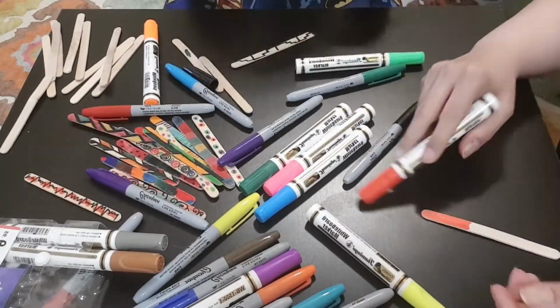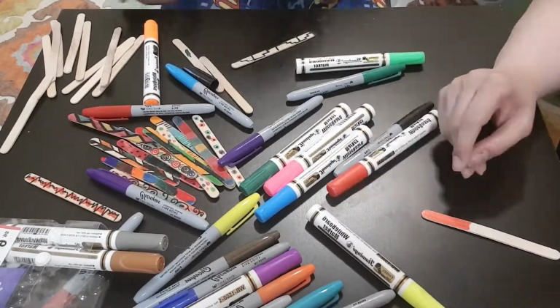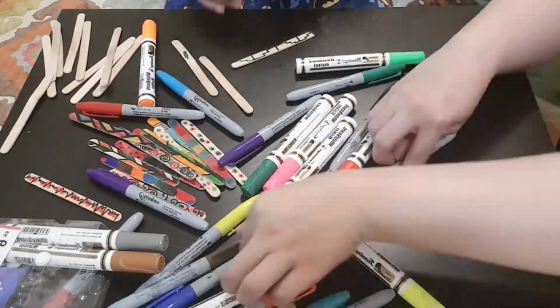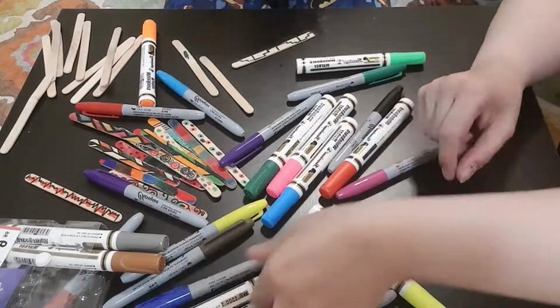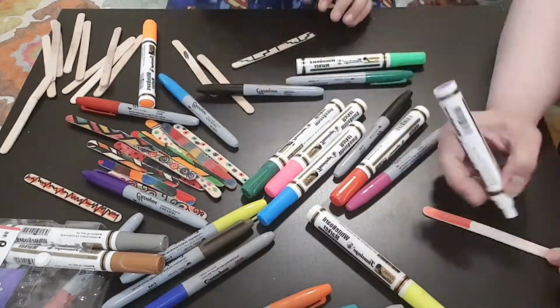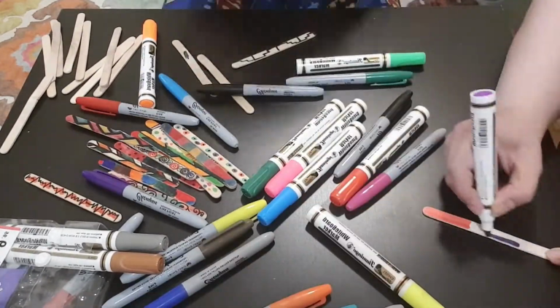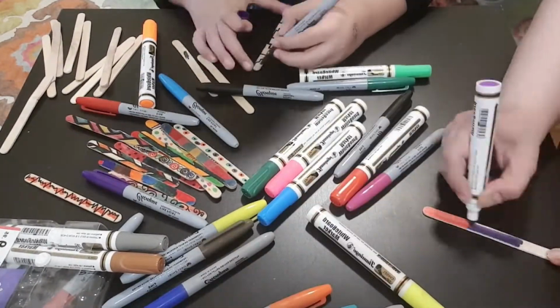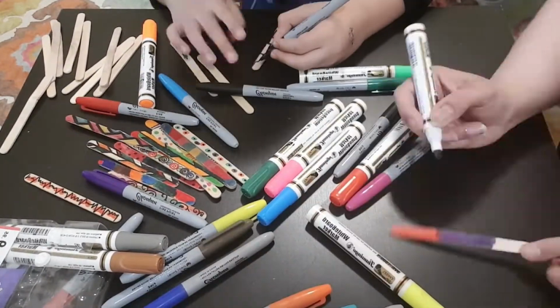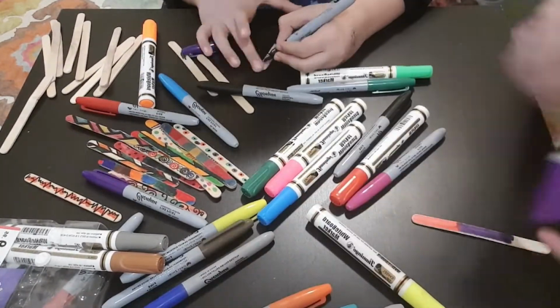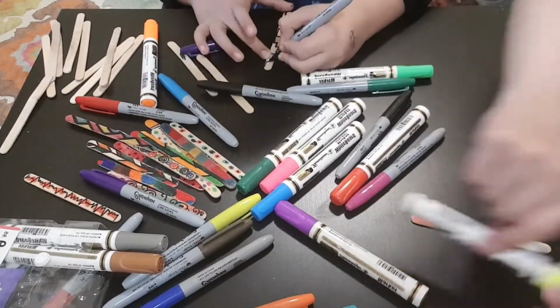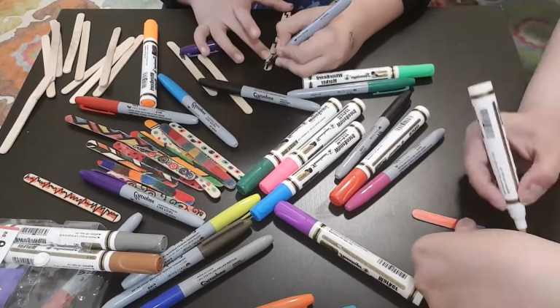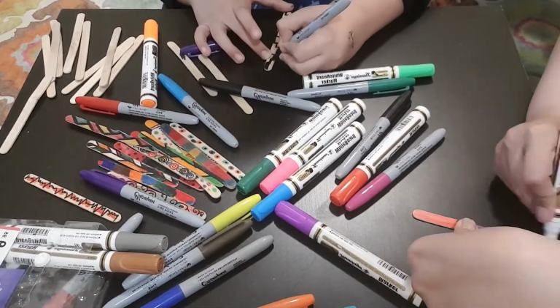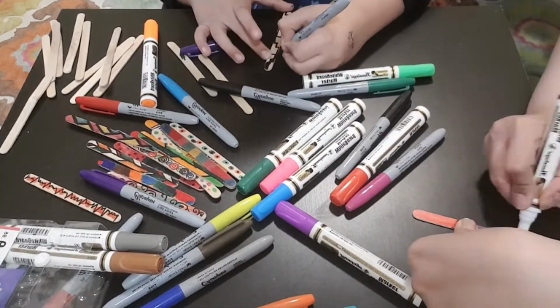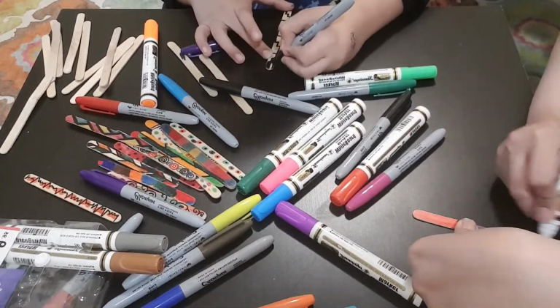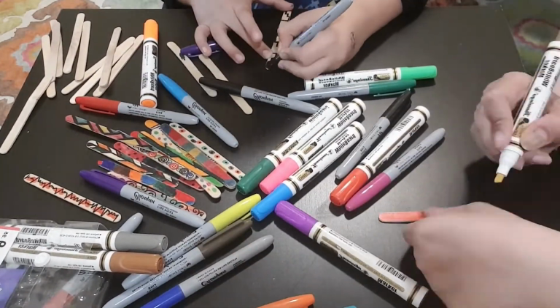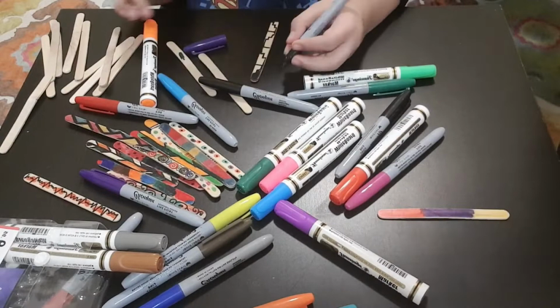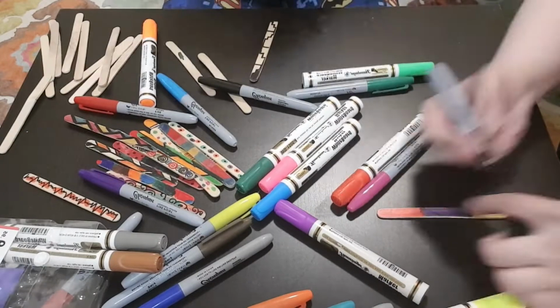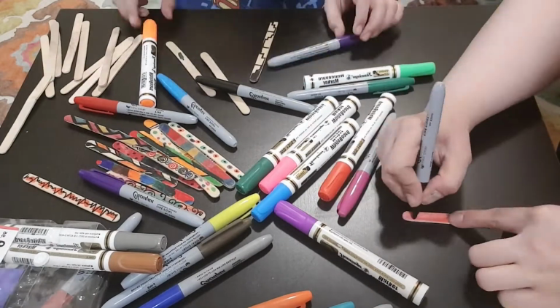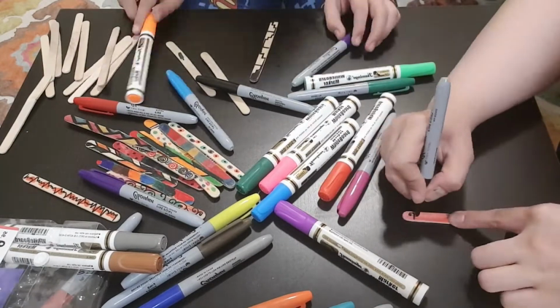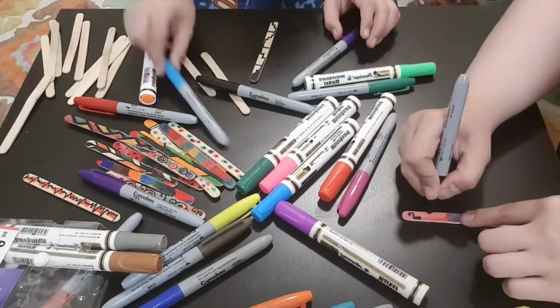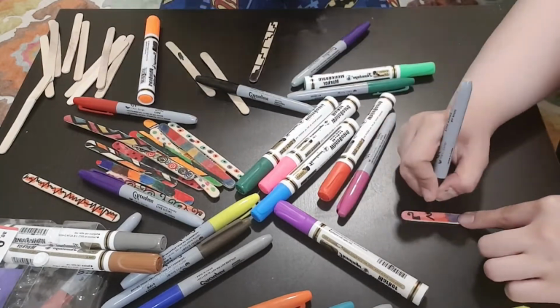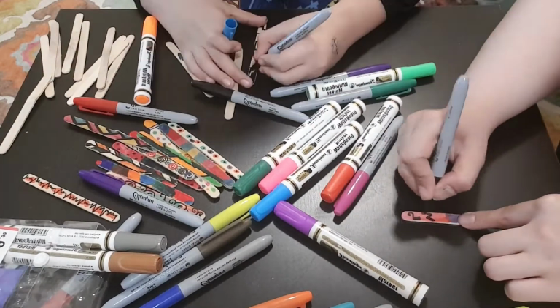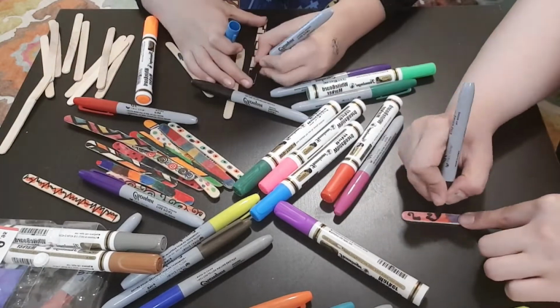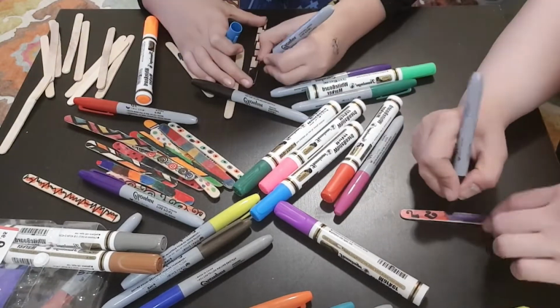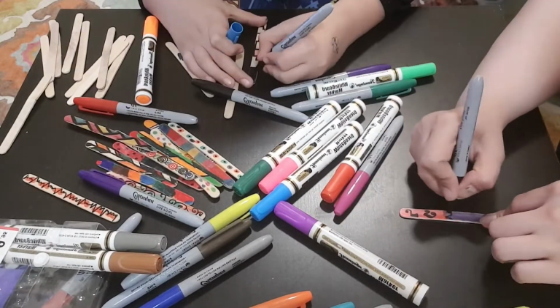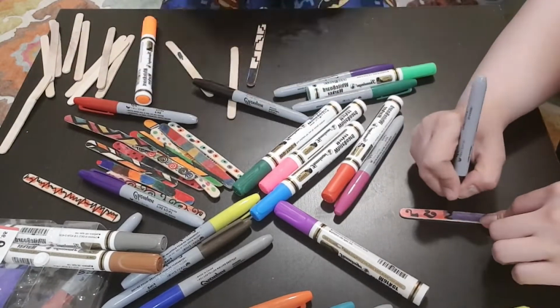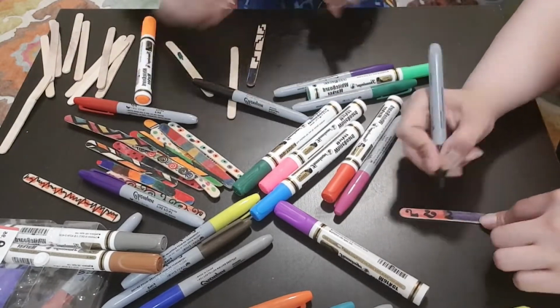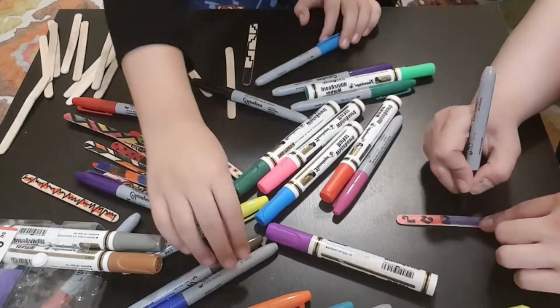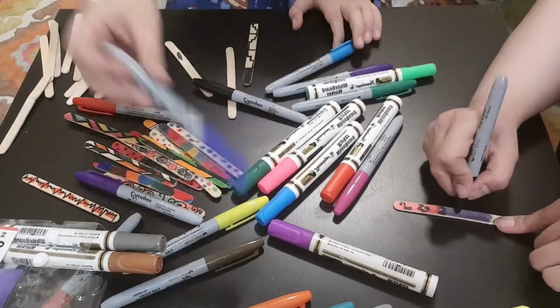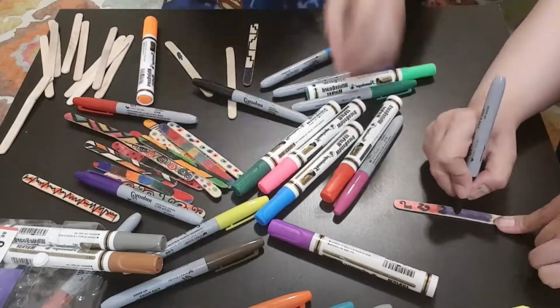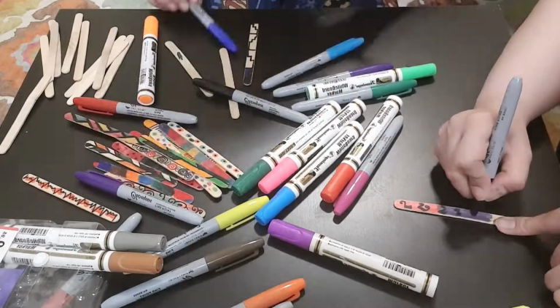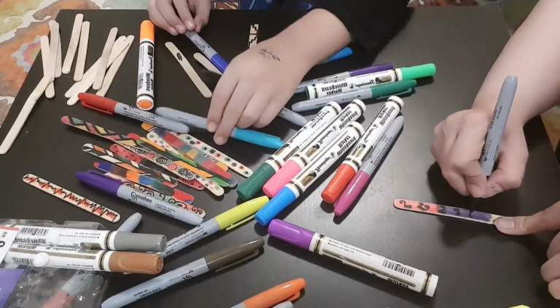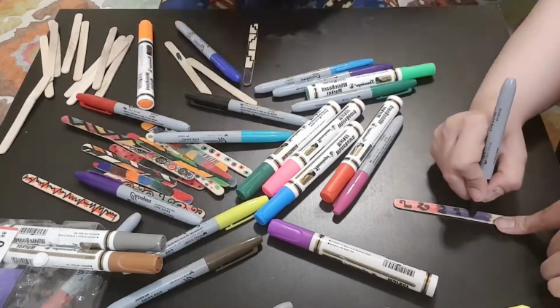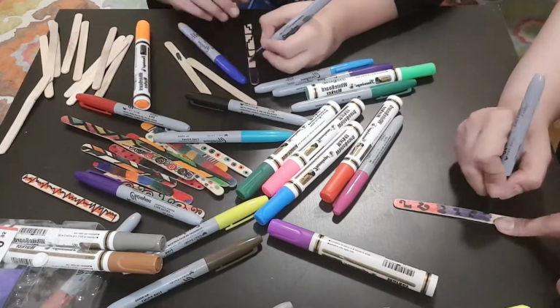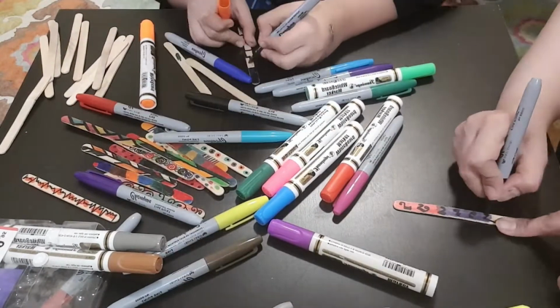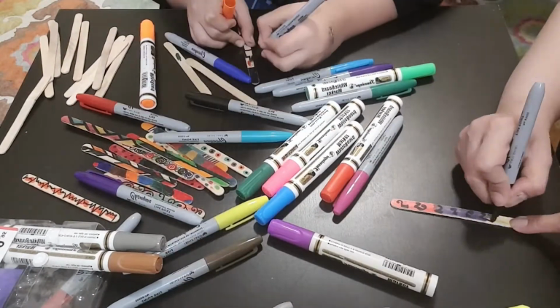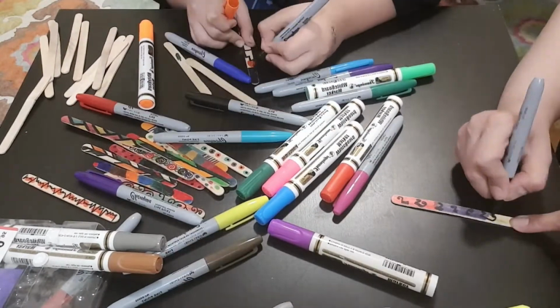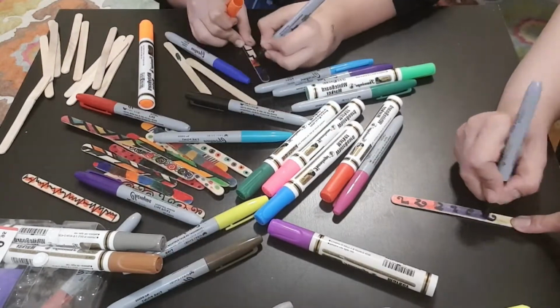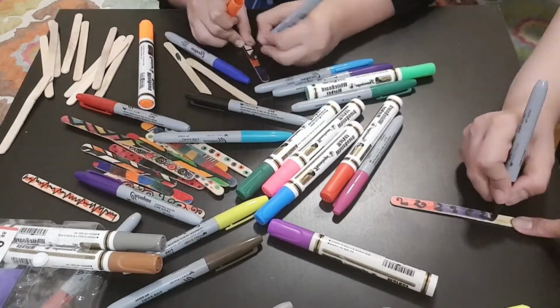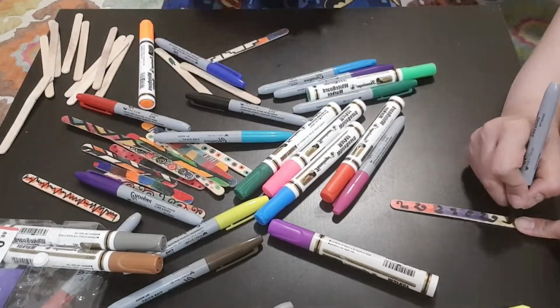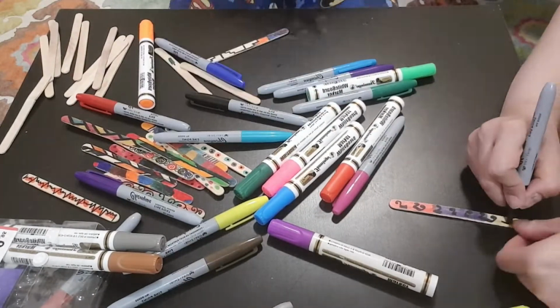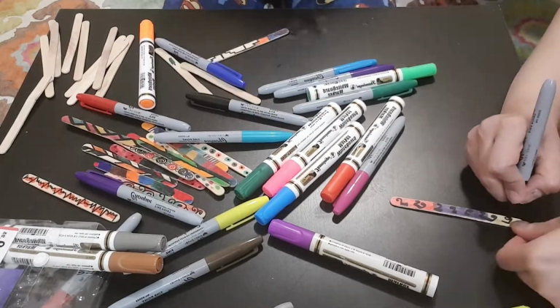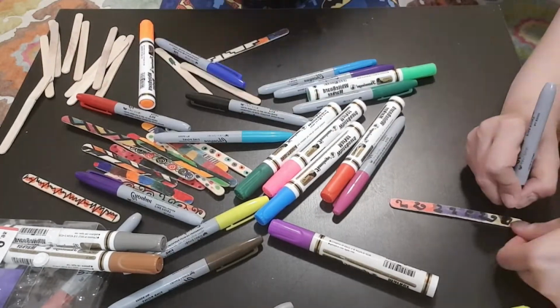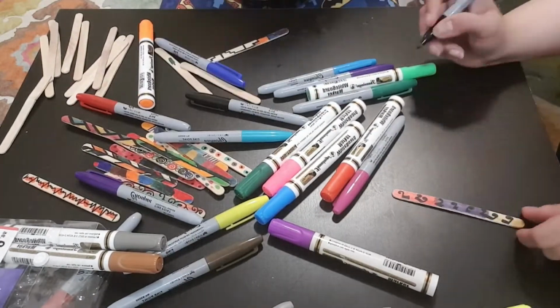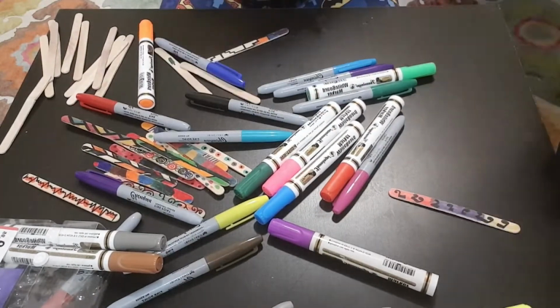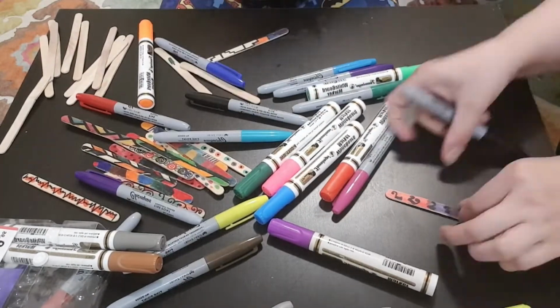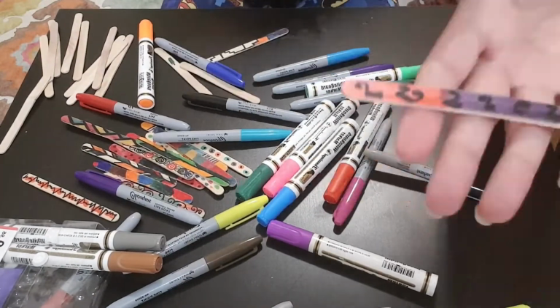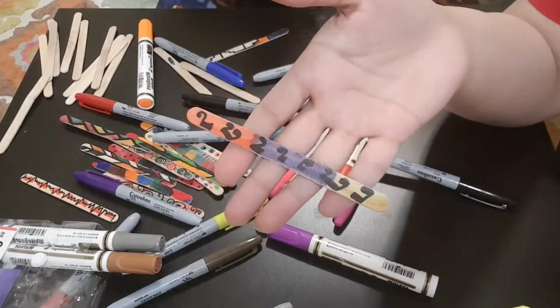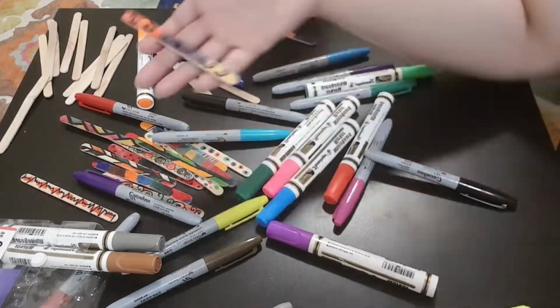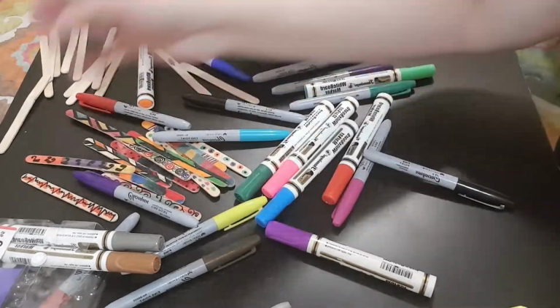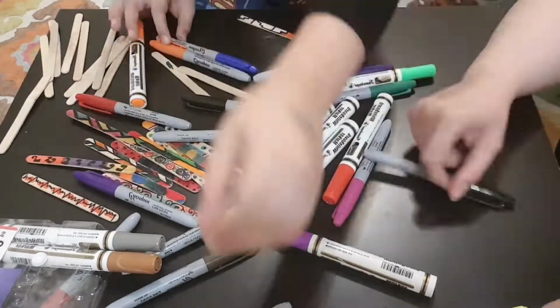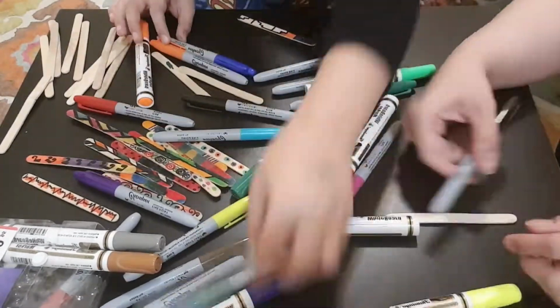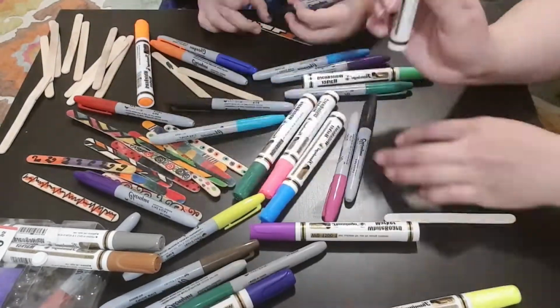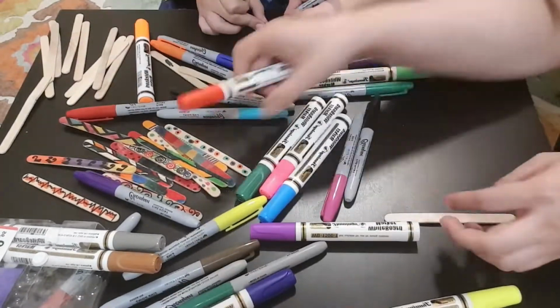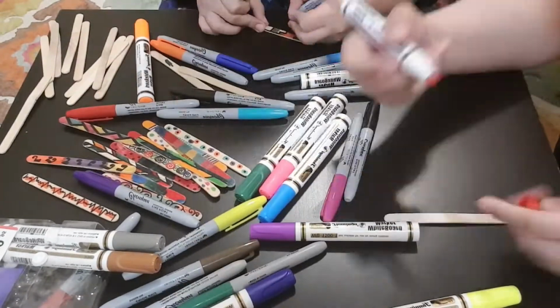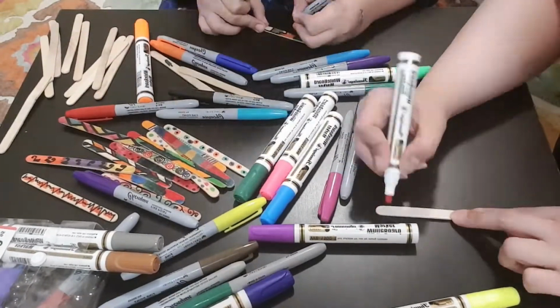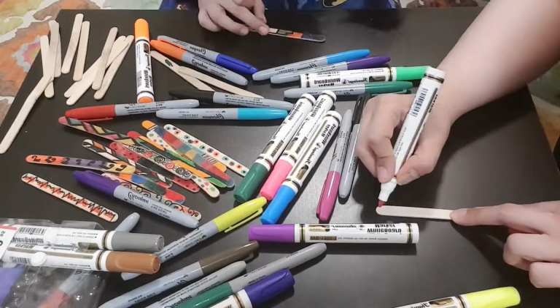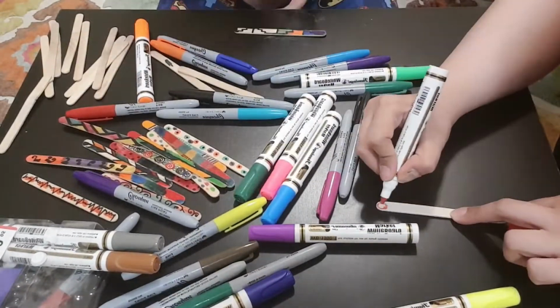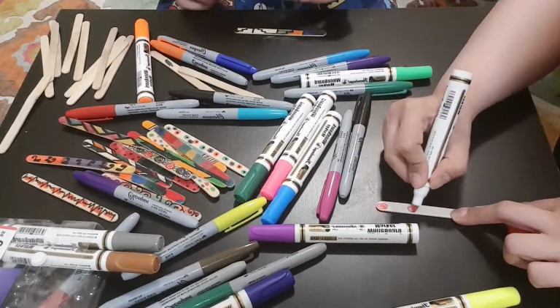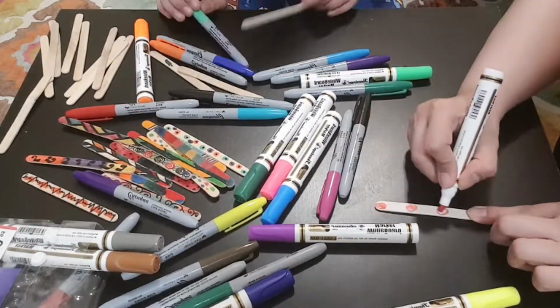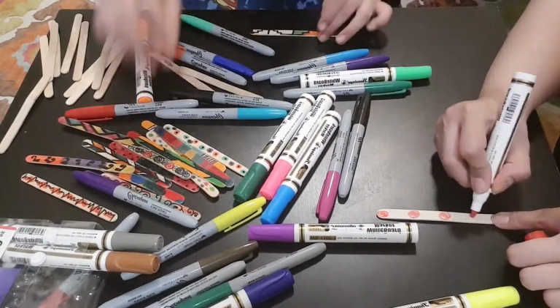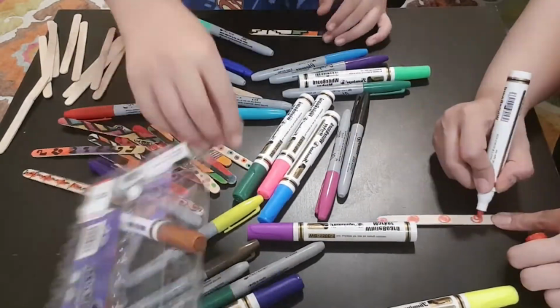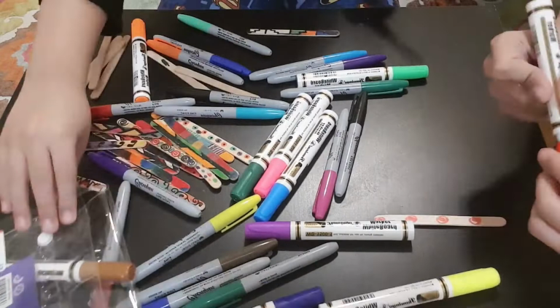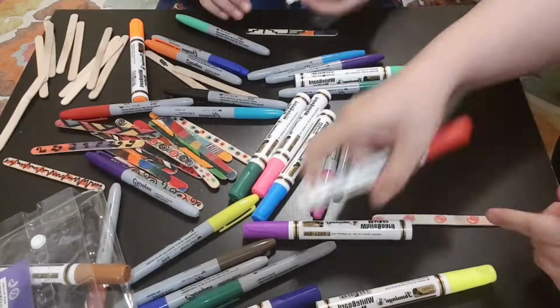You can customize it with any colors and make it look colorful and vibrant. Colors rock!